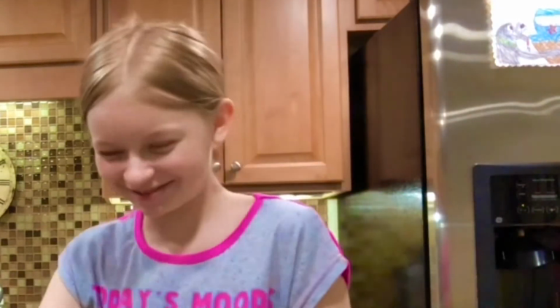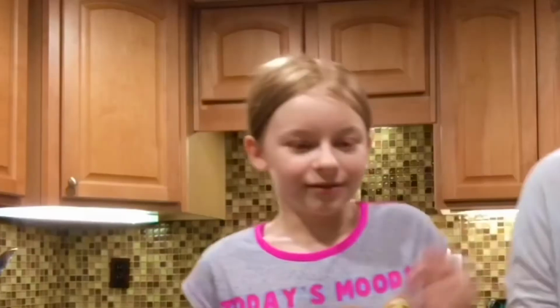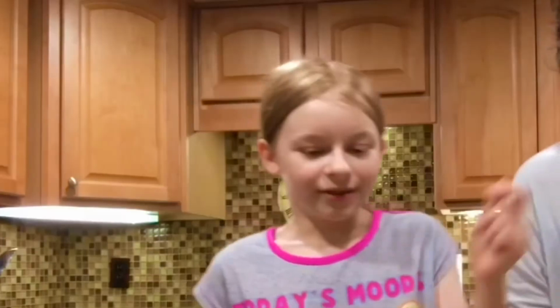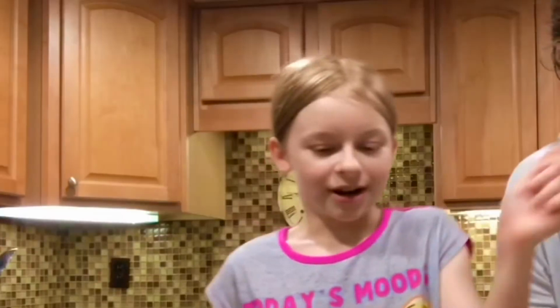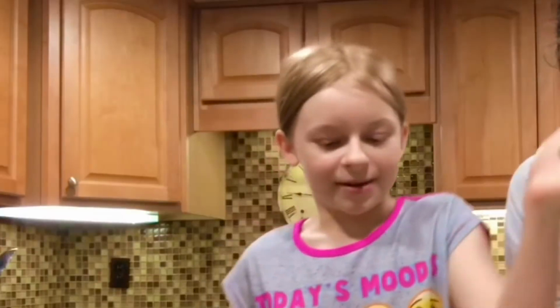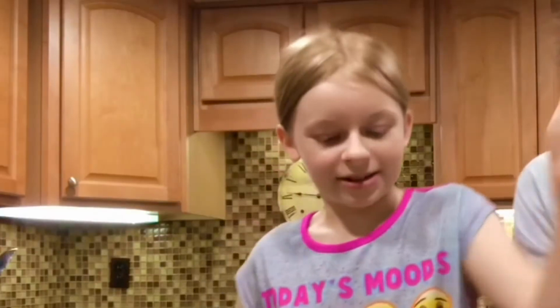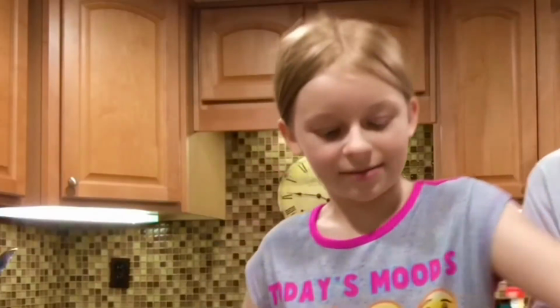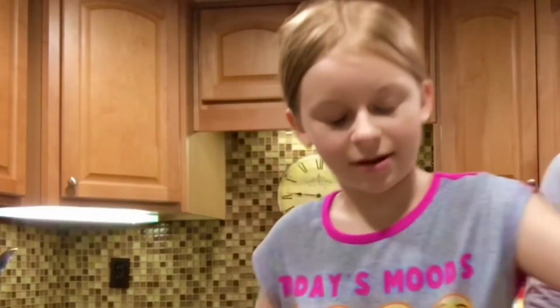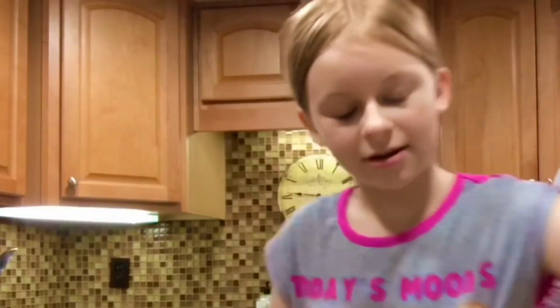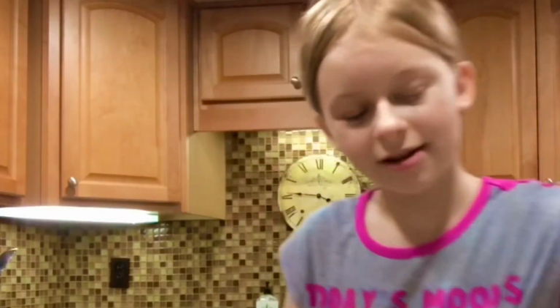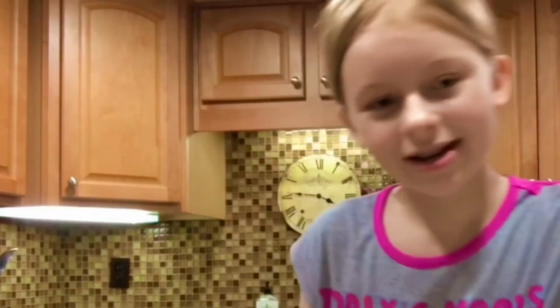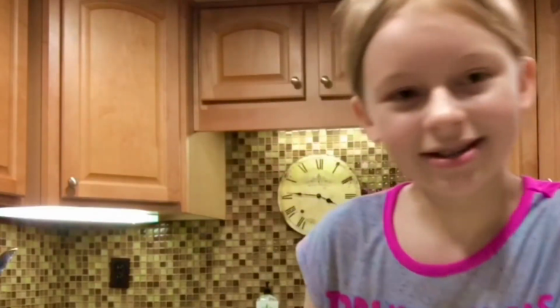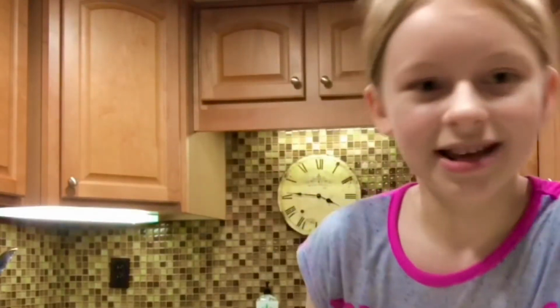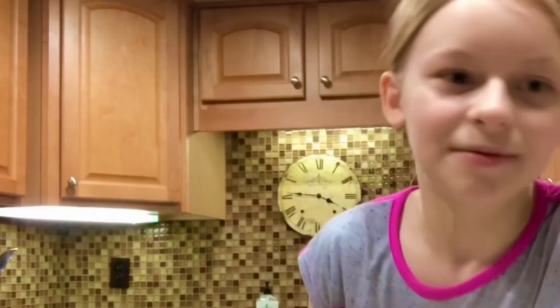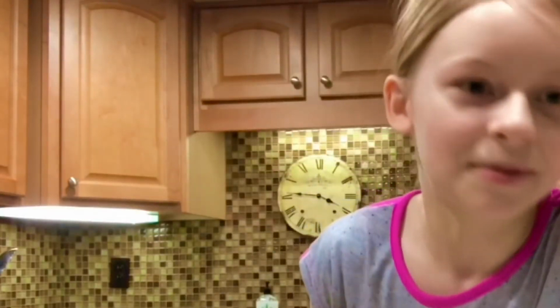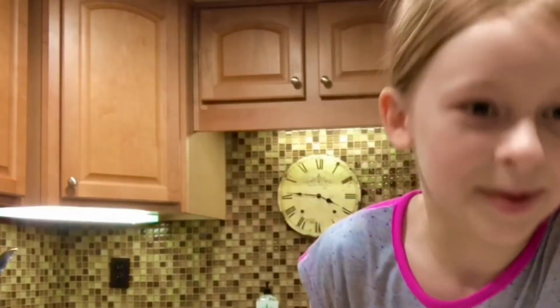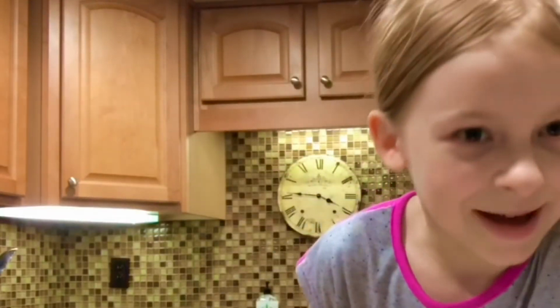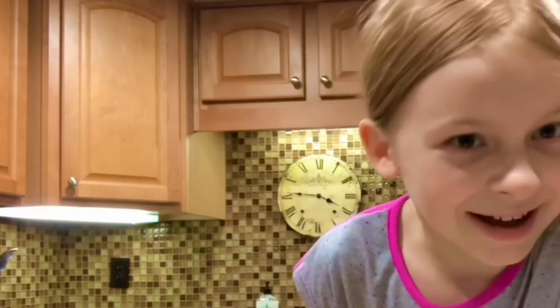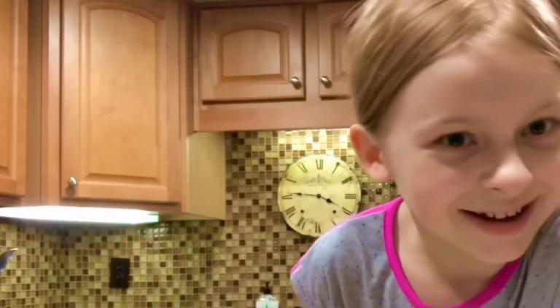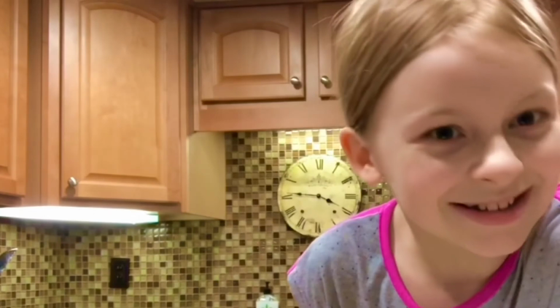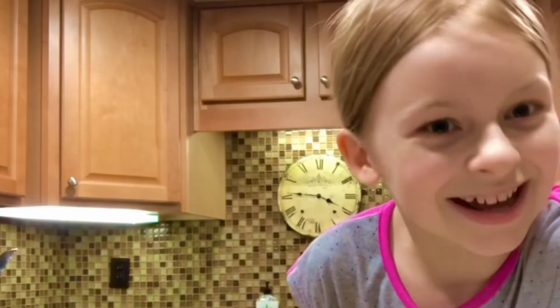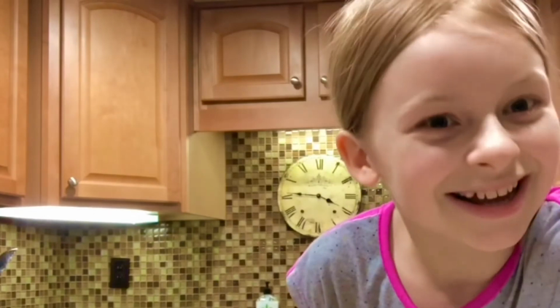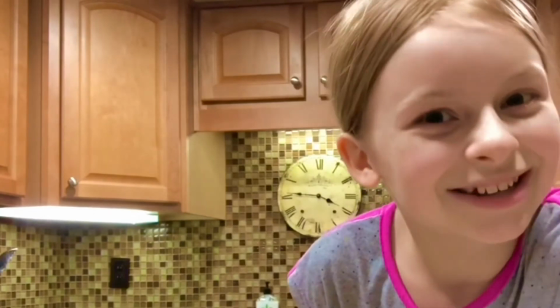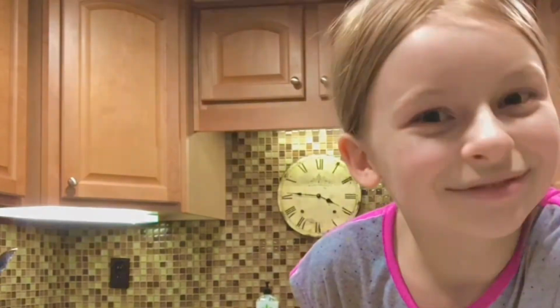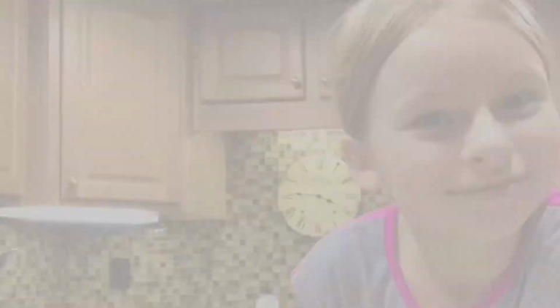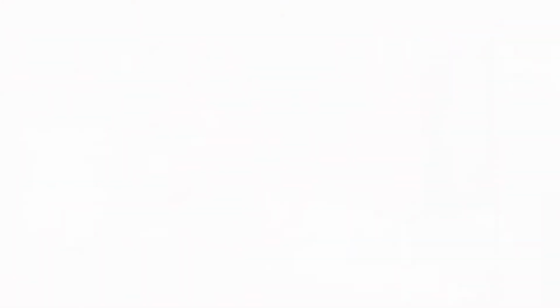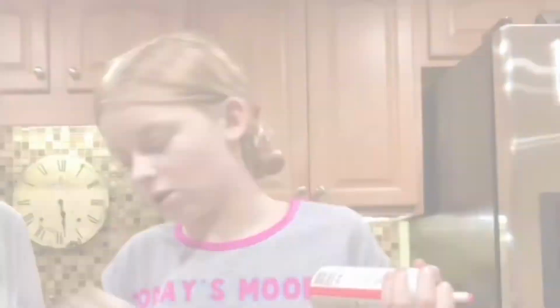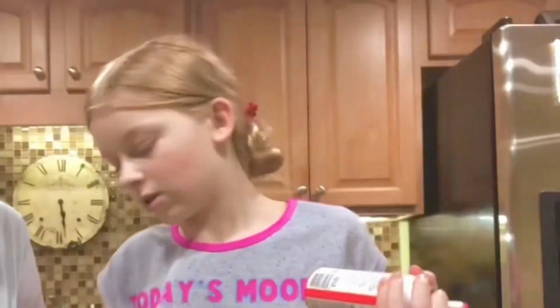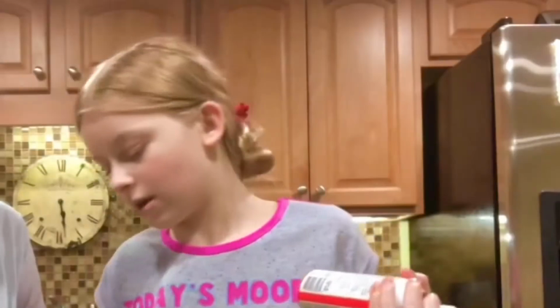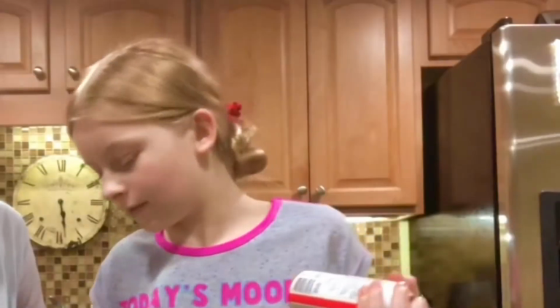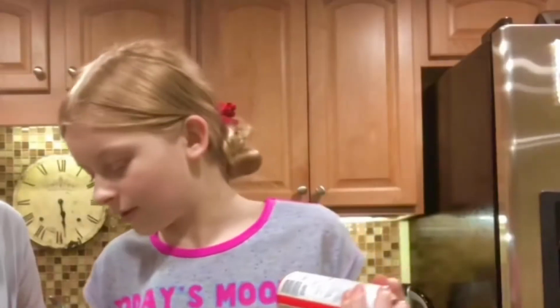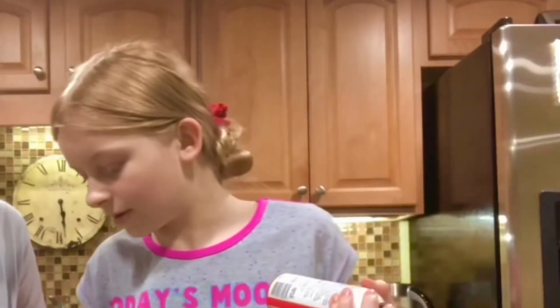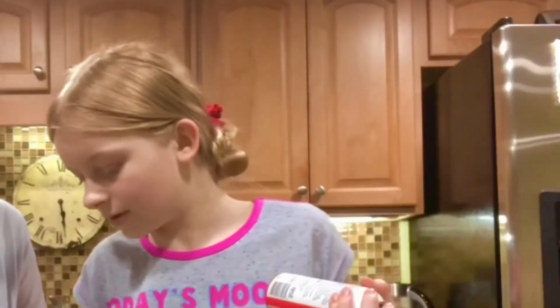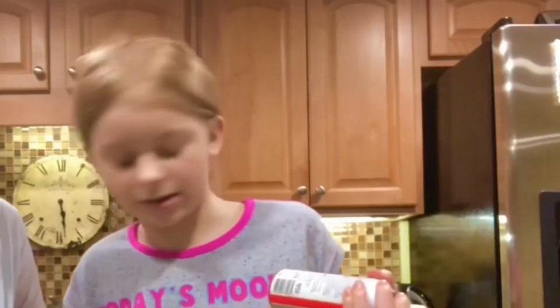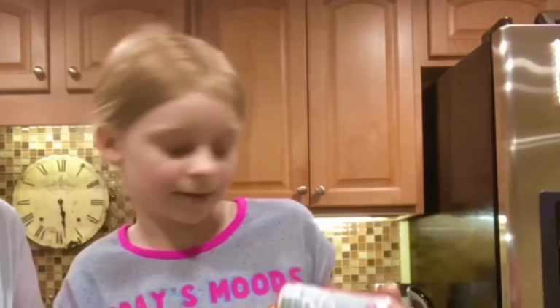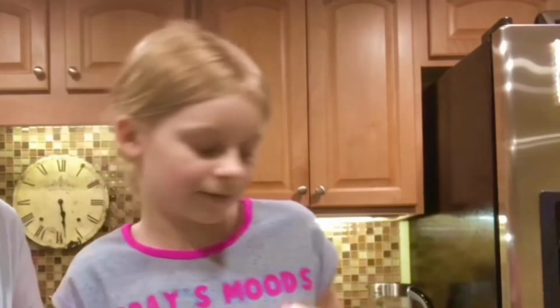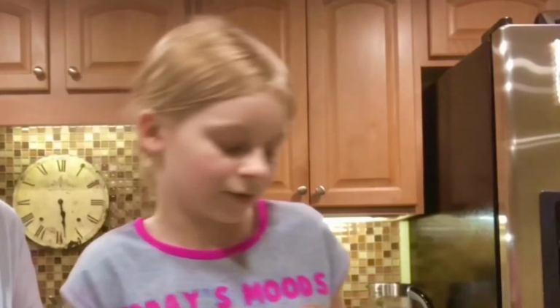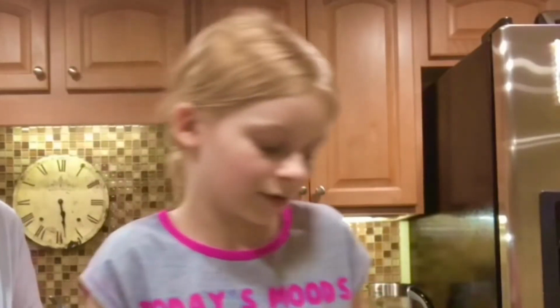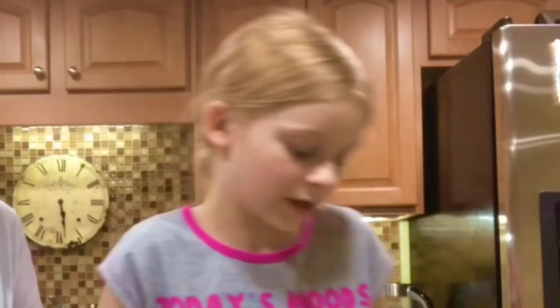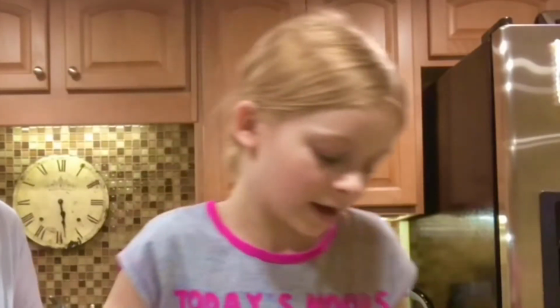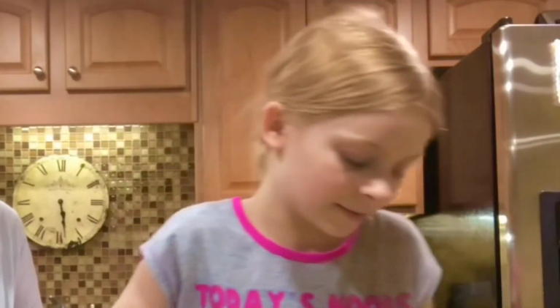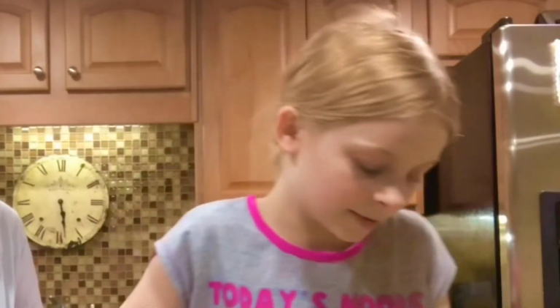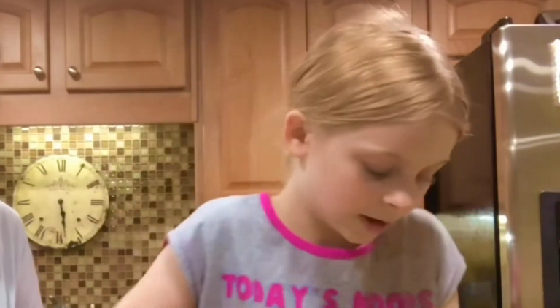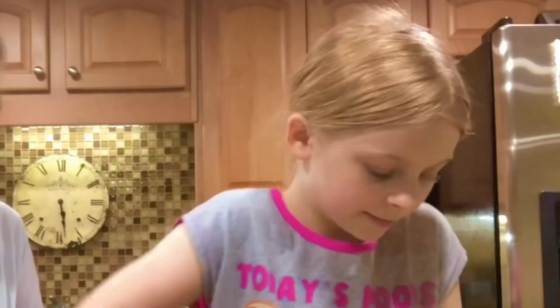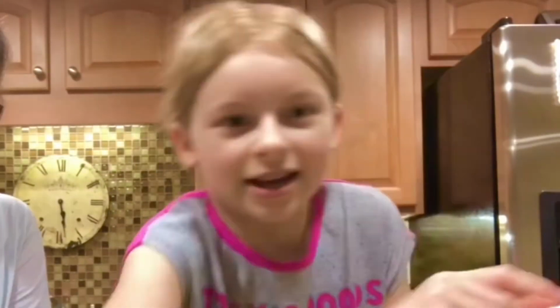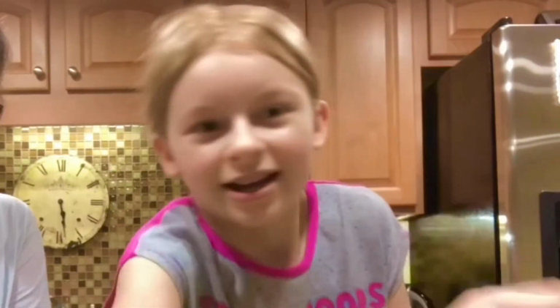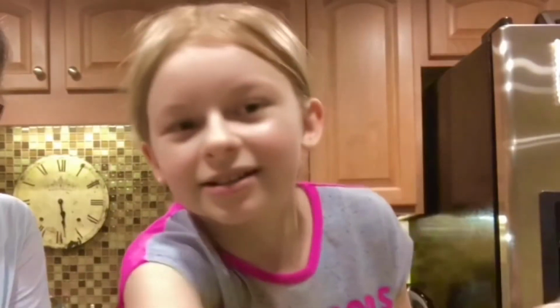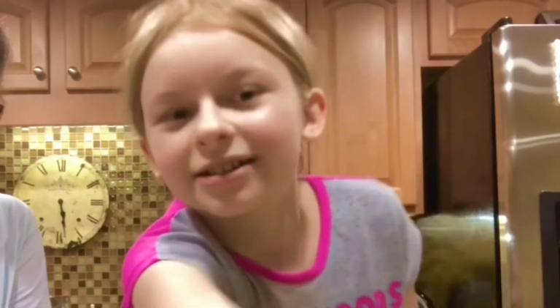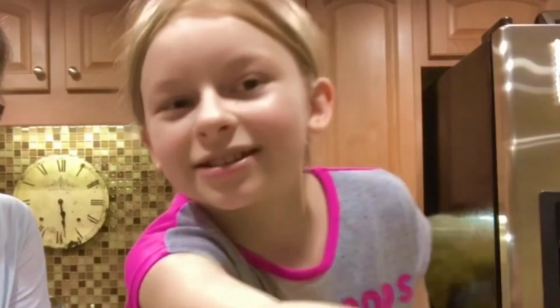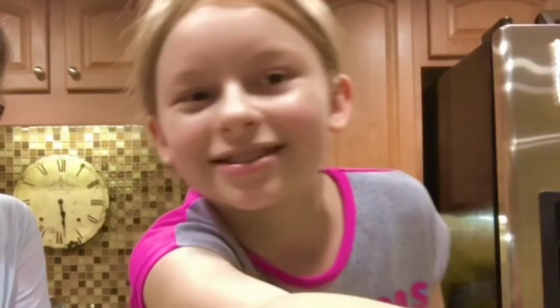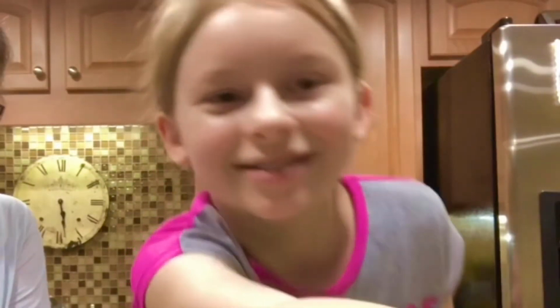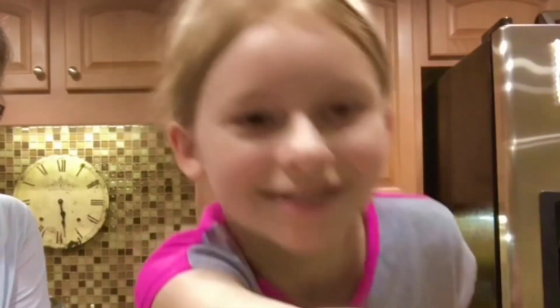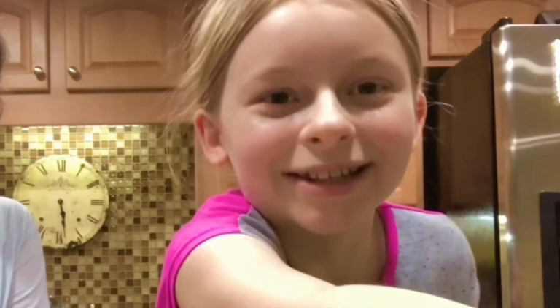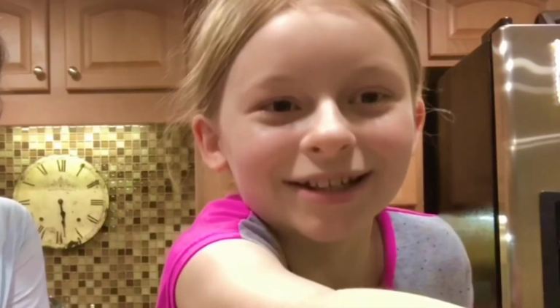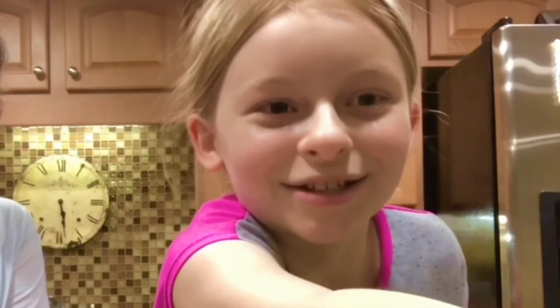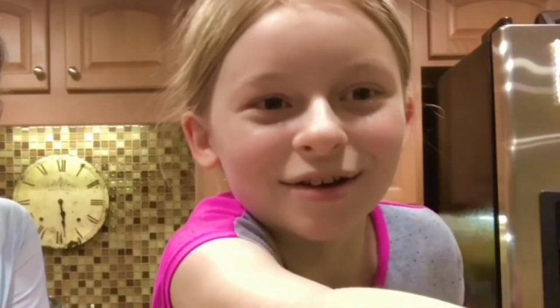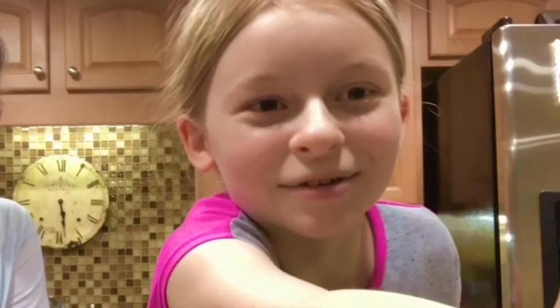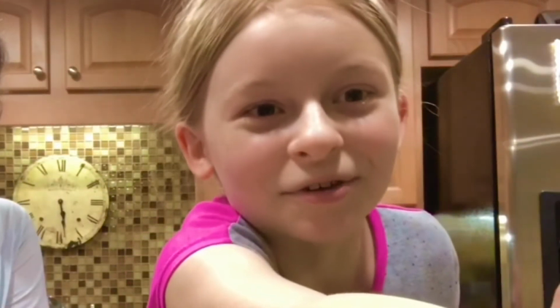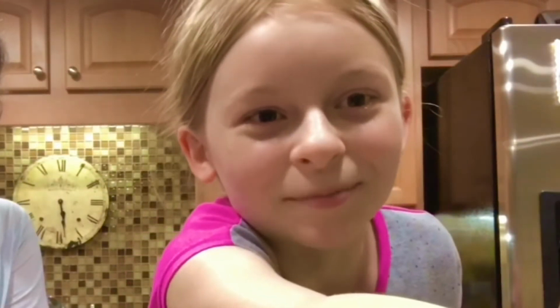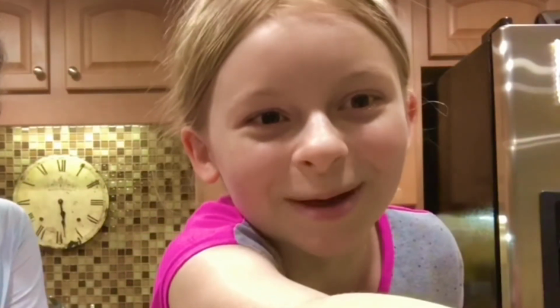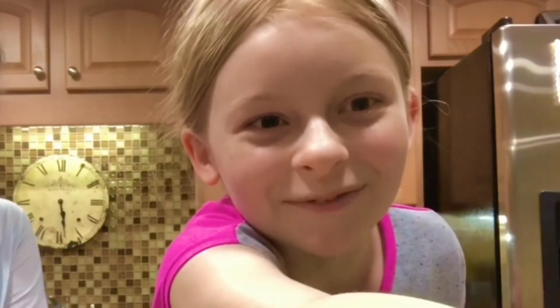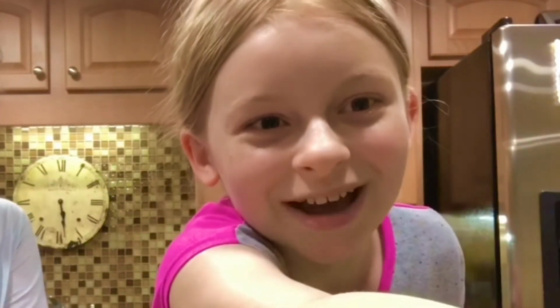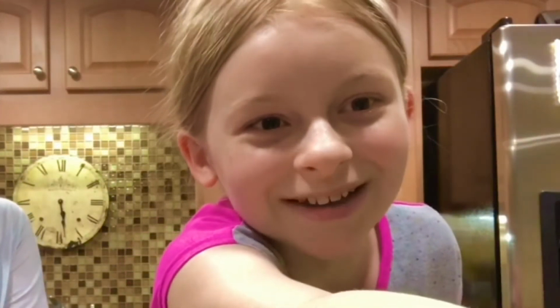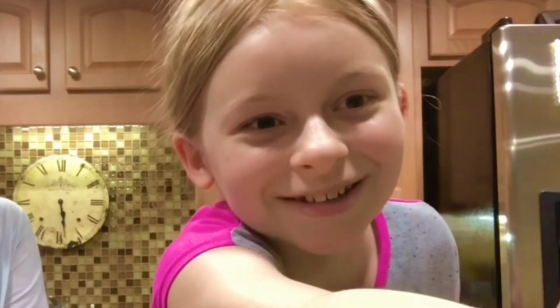We're gonna make some more cookies and we'll be back in a sec. I'll cover it and let's make this go a little bit faster.